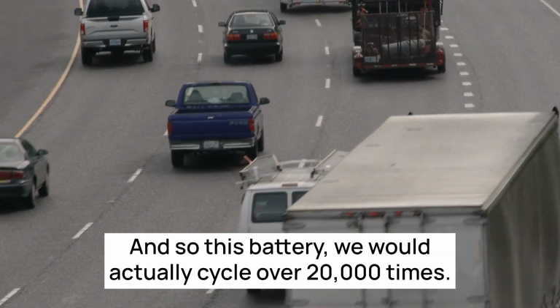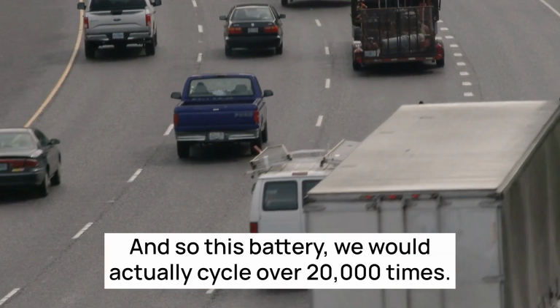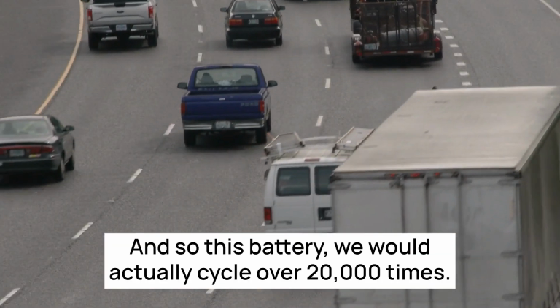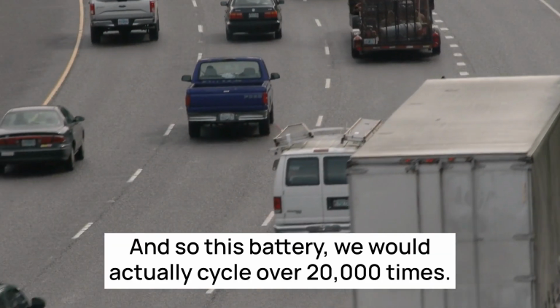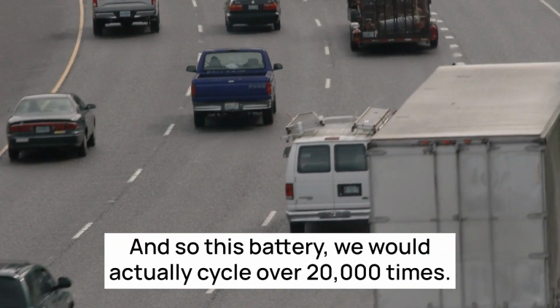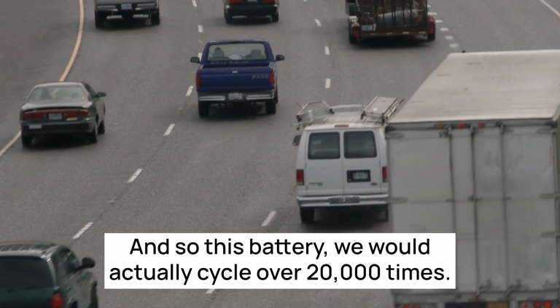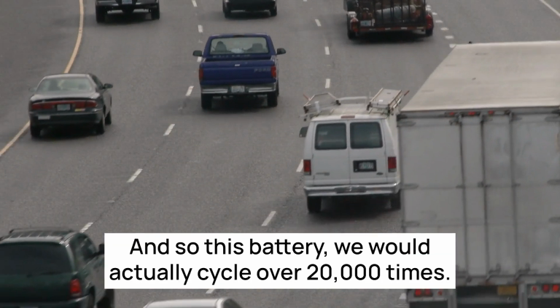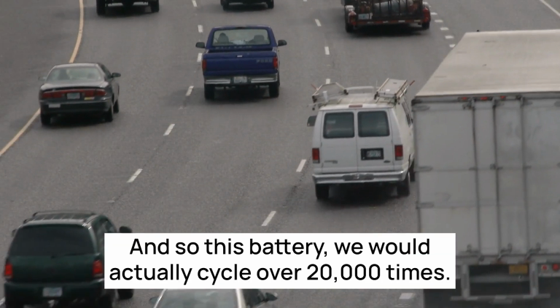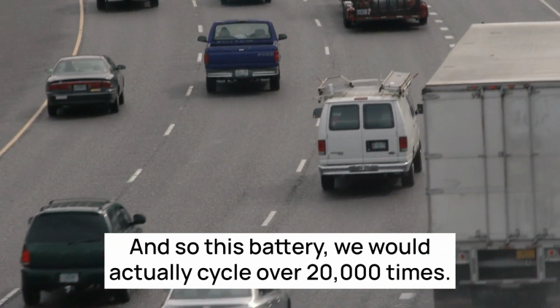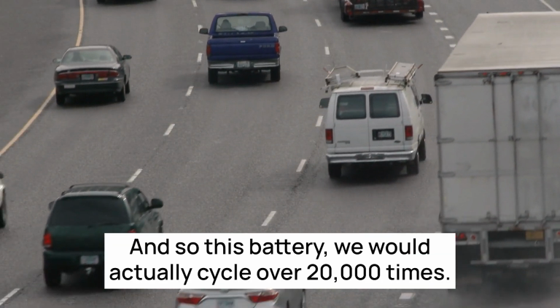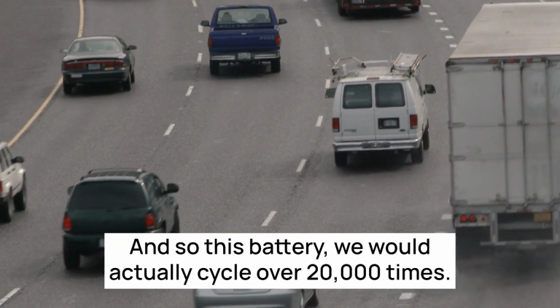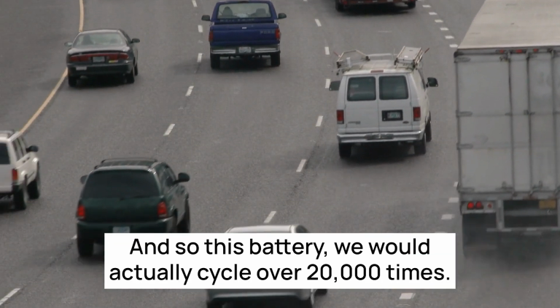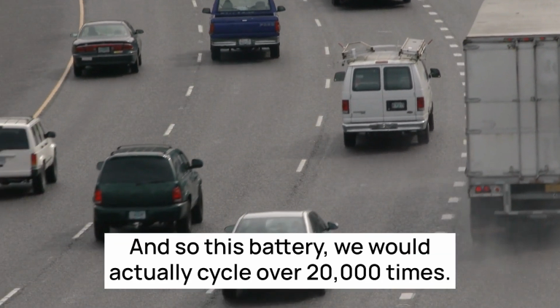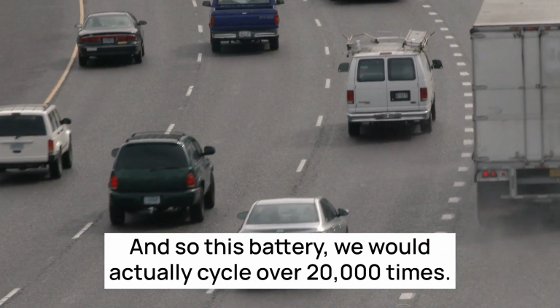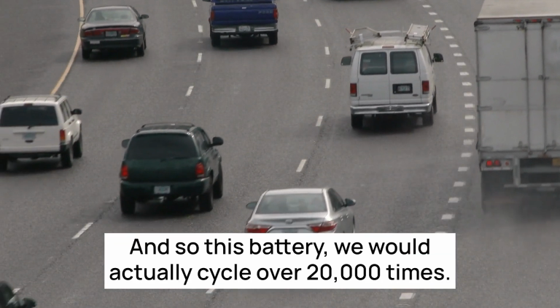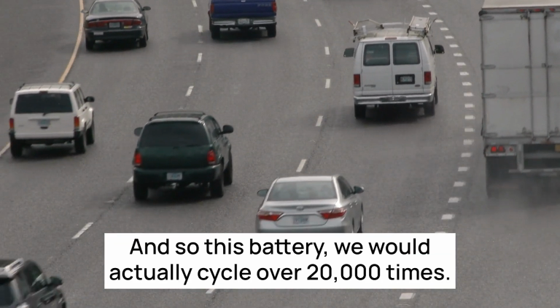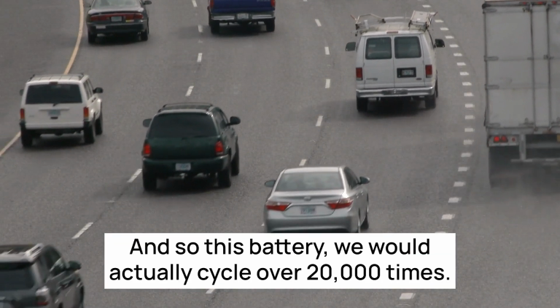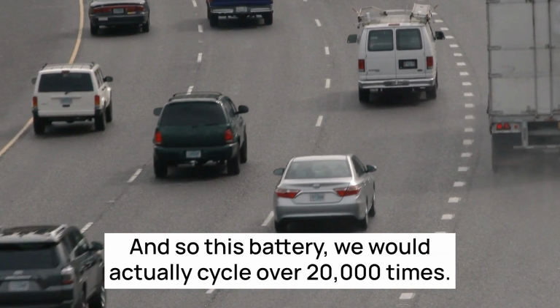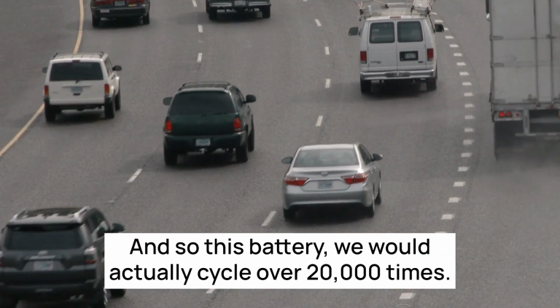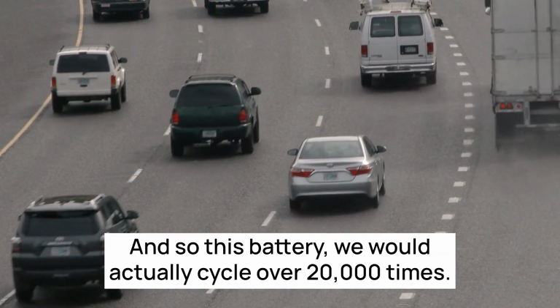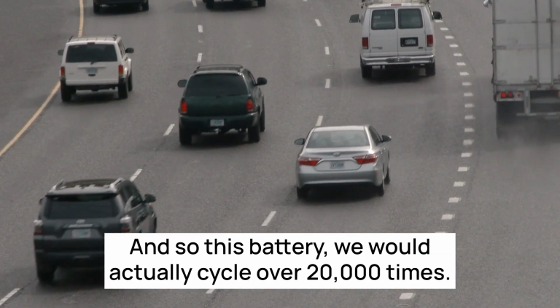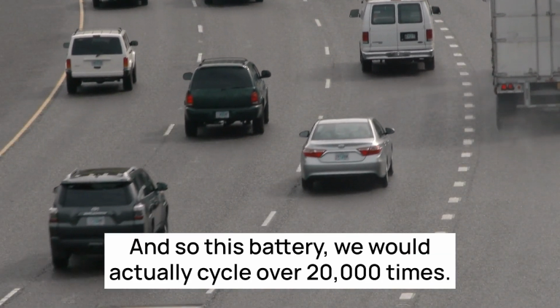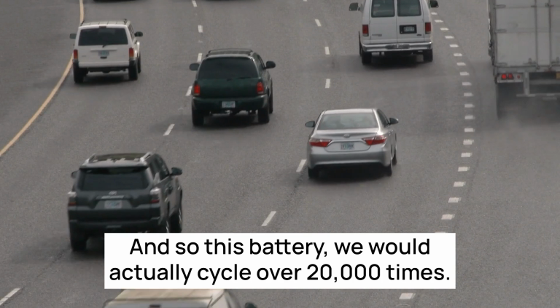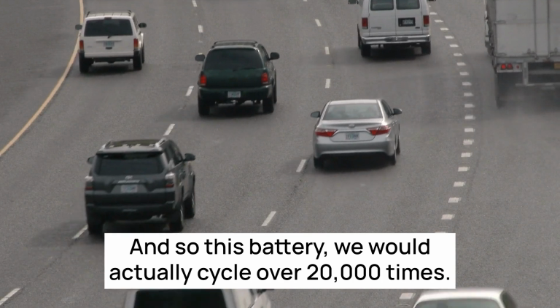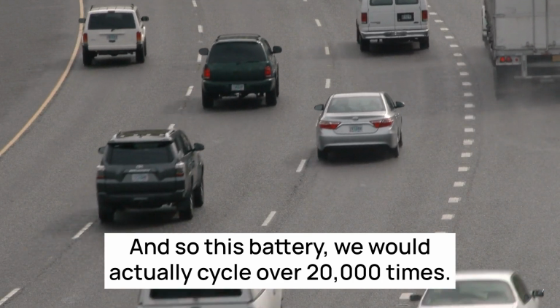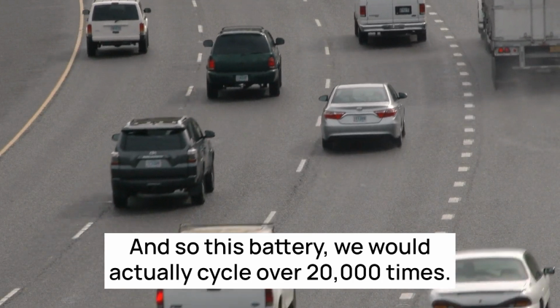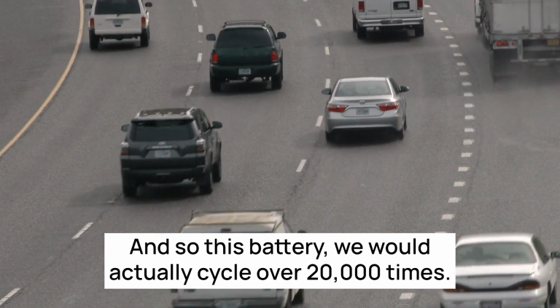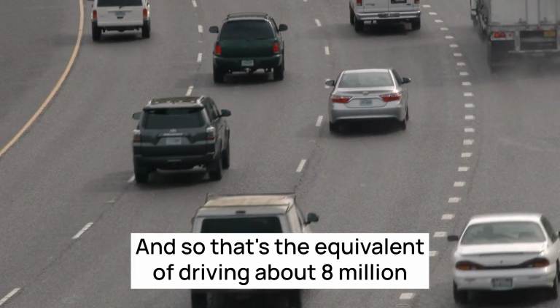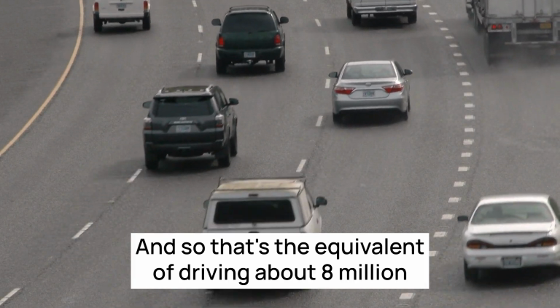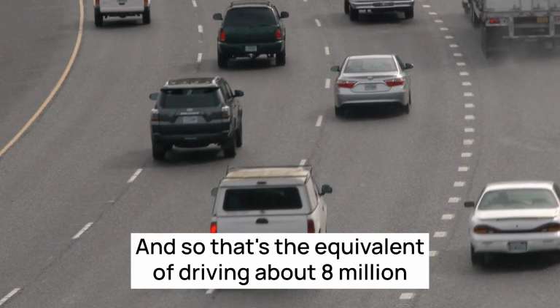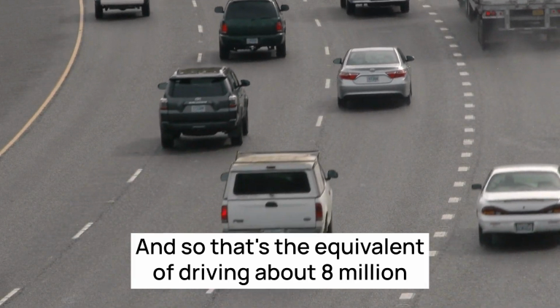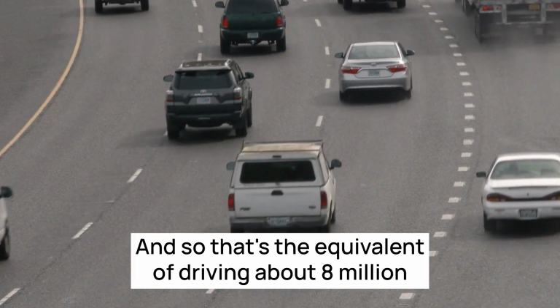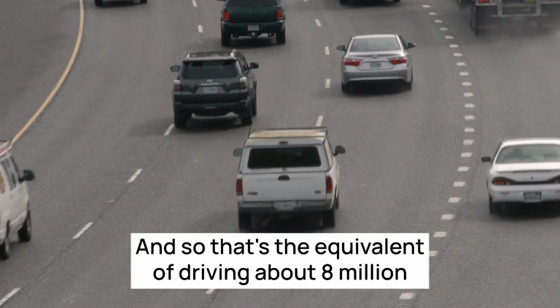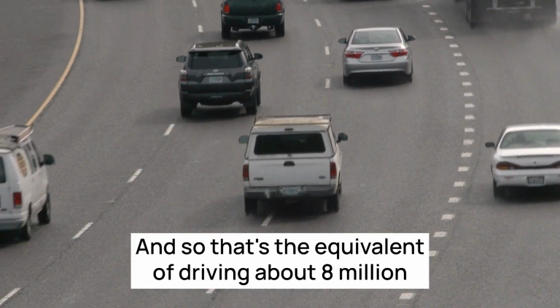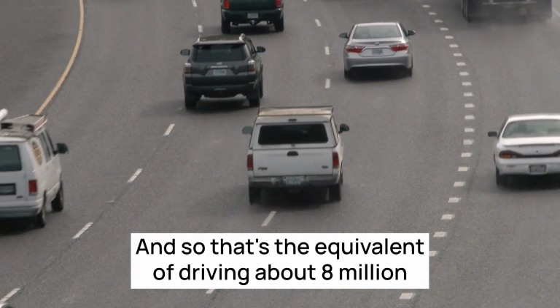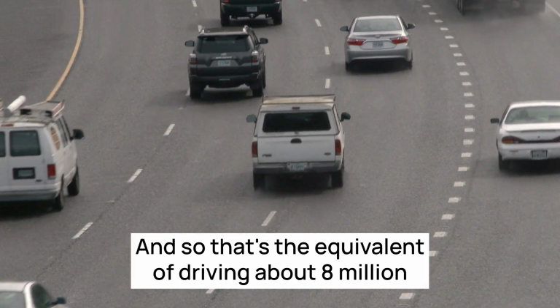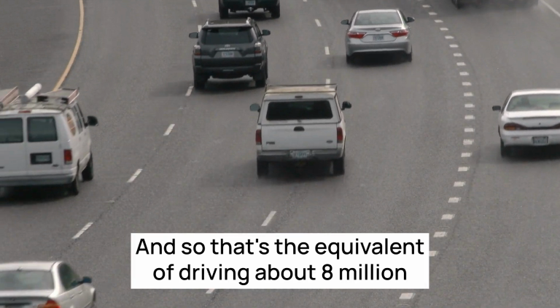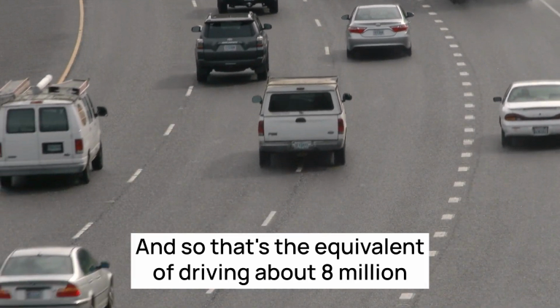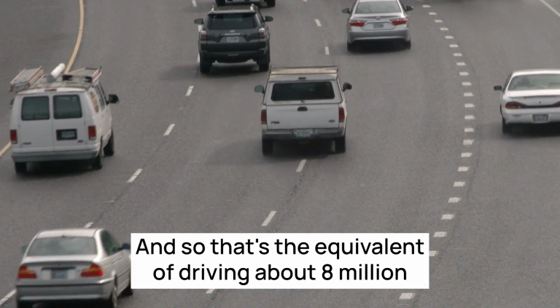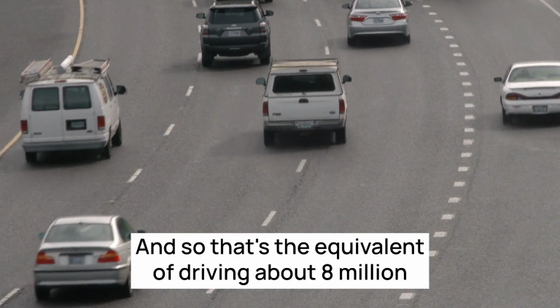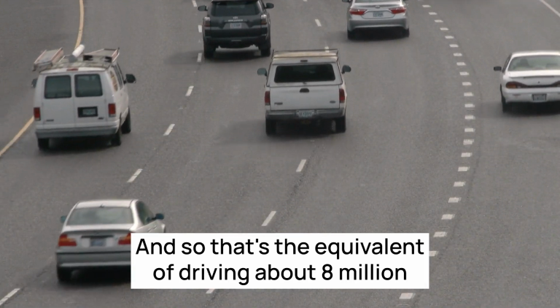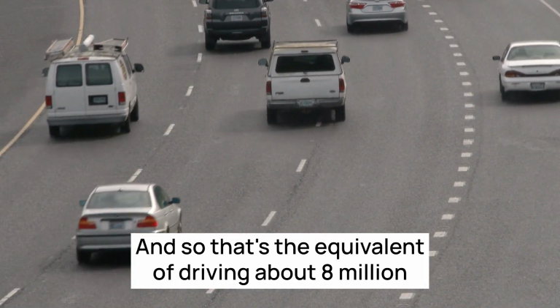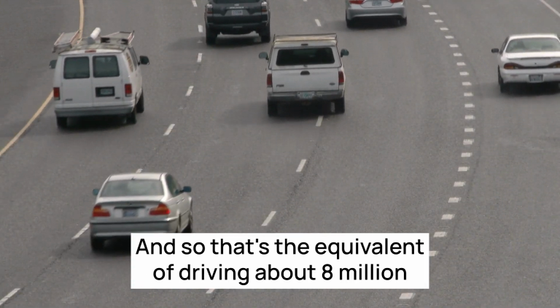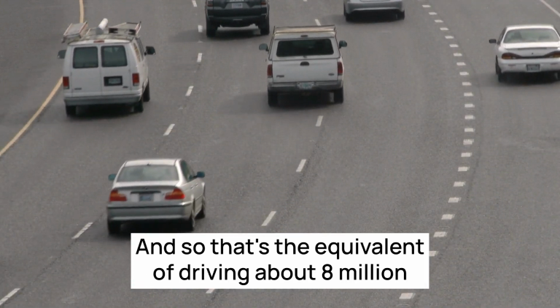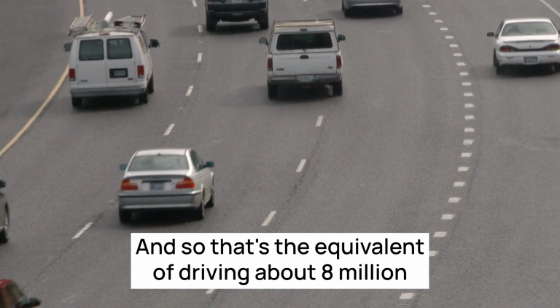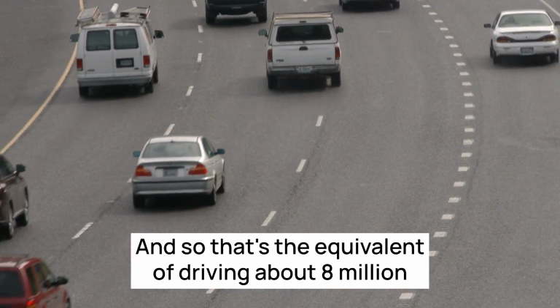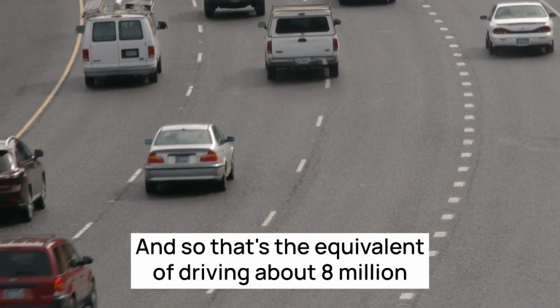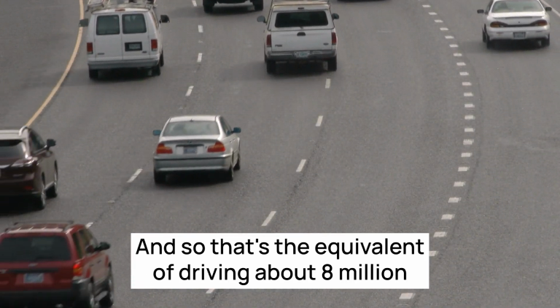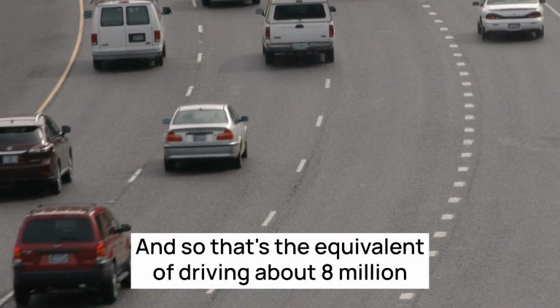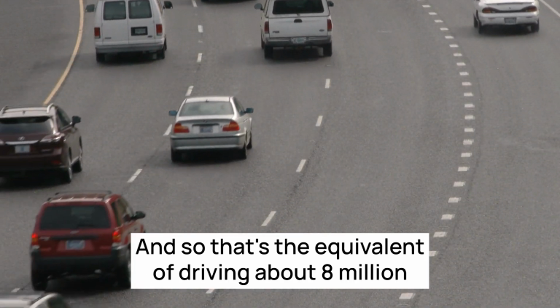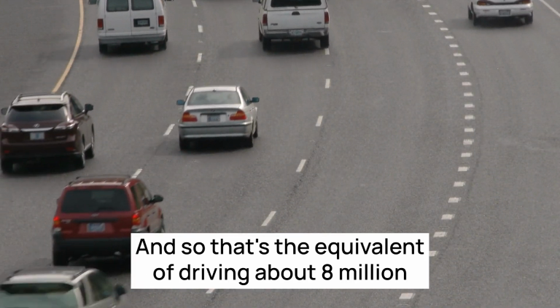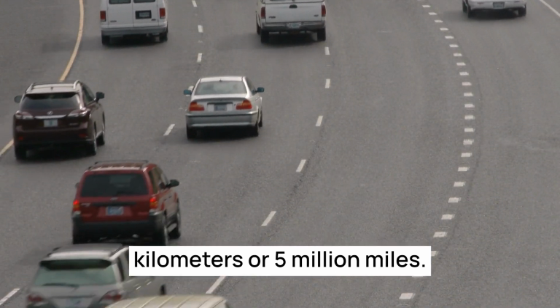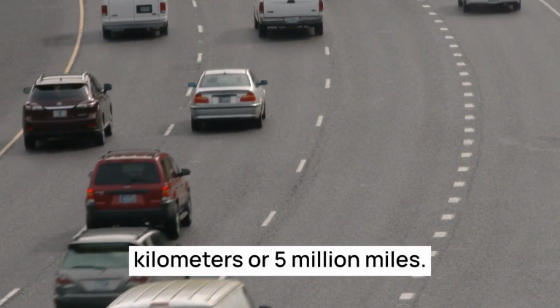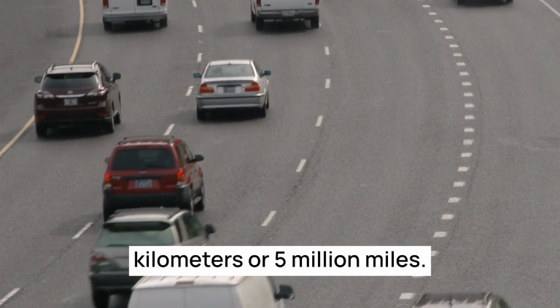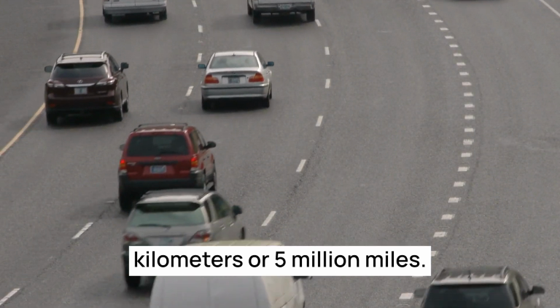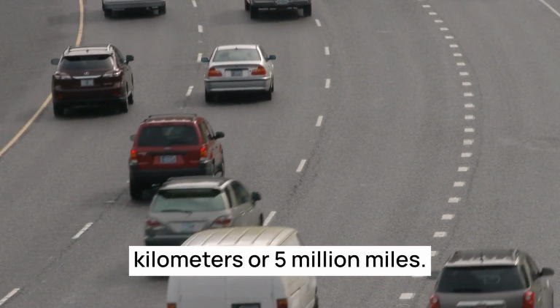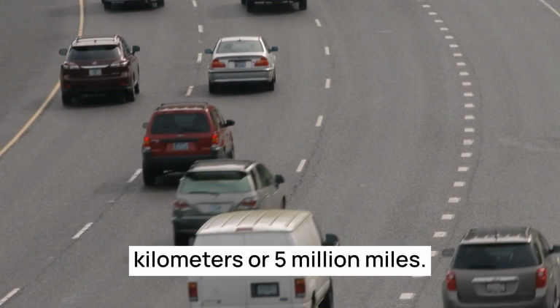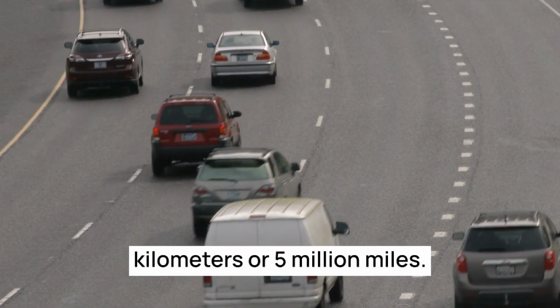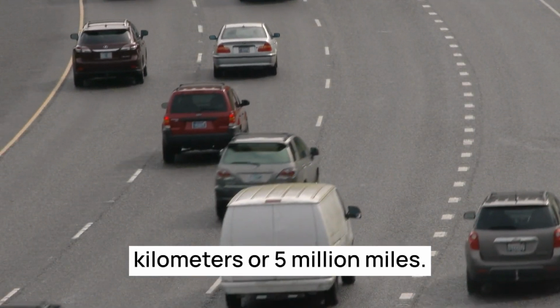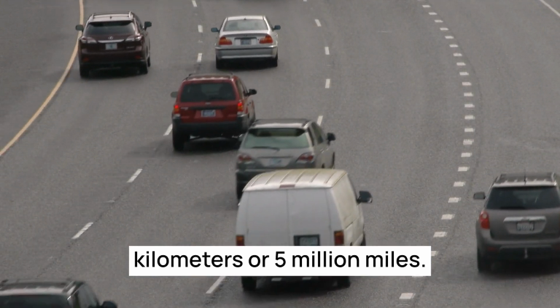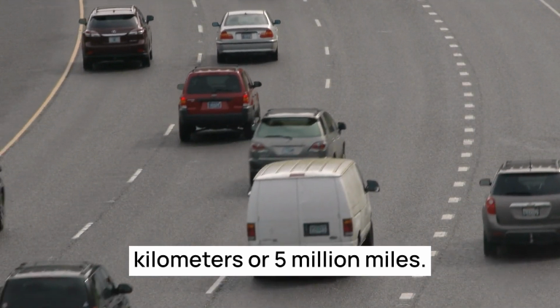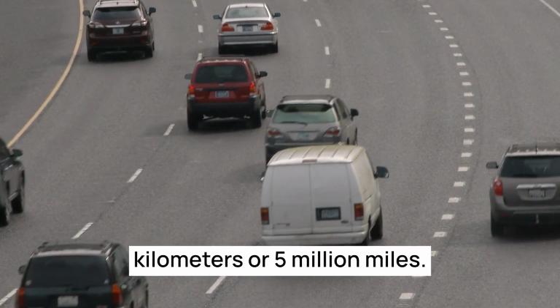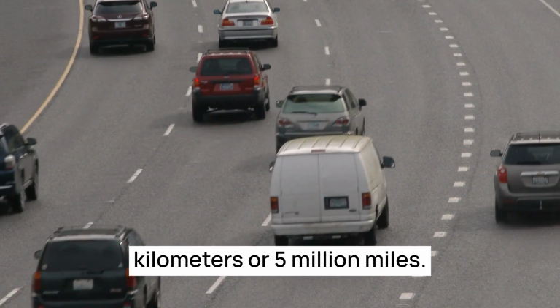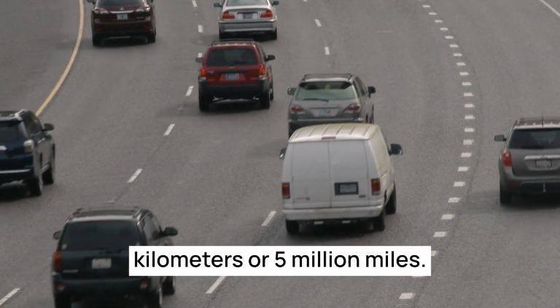This battery we actually cycled over 20,000 times, and that's the equivalent of driving about eight million kilometers or five million miles.